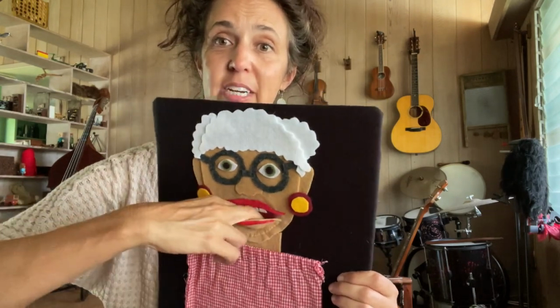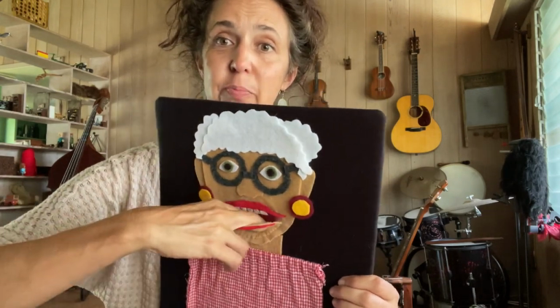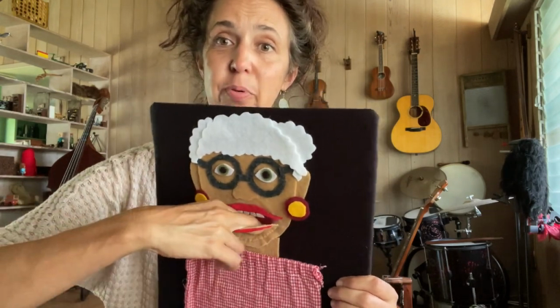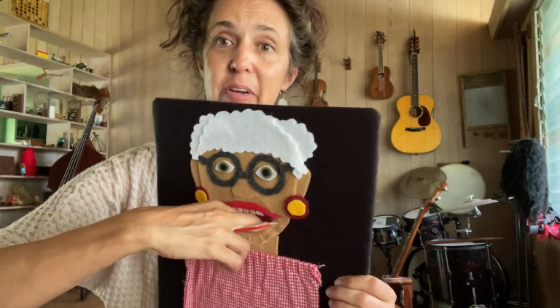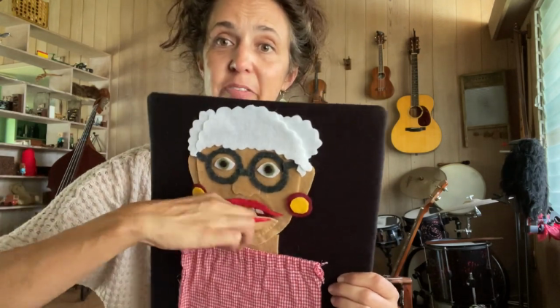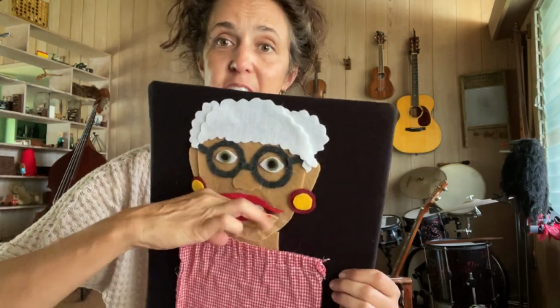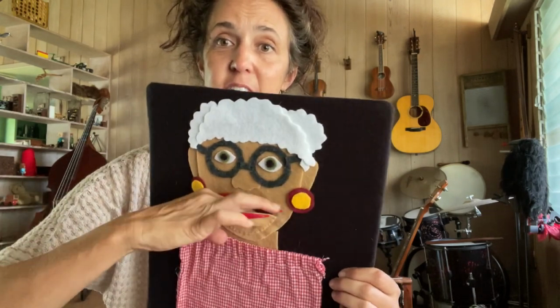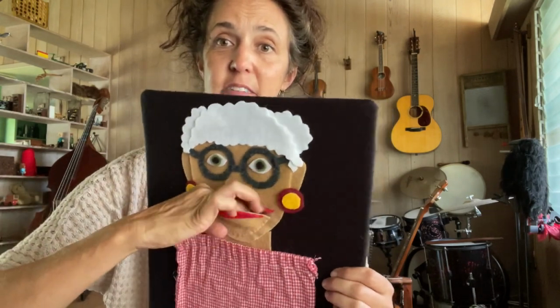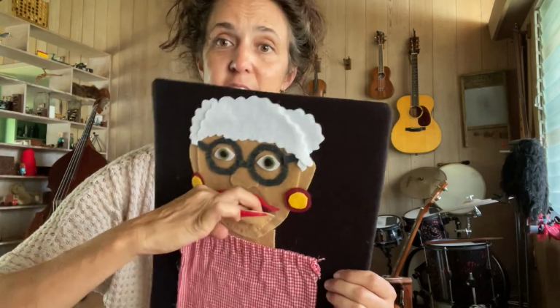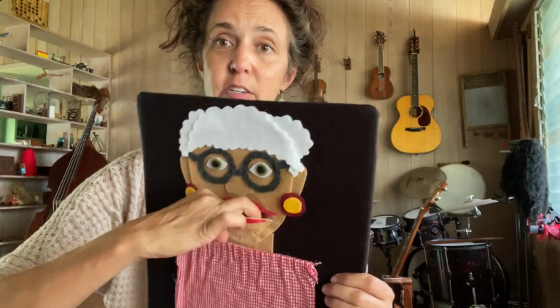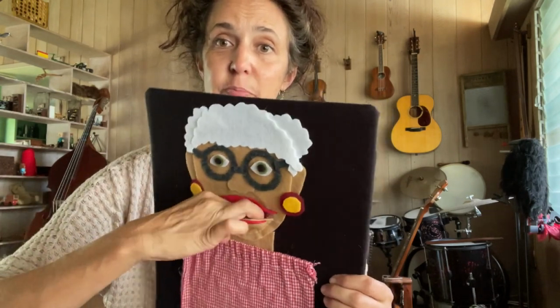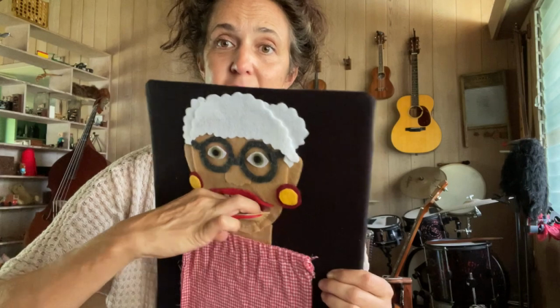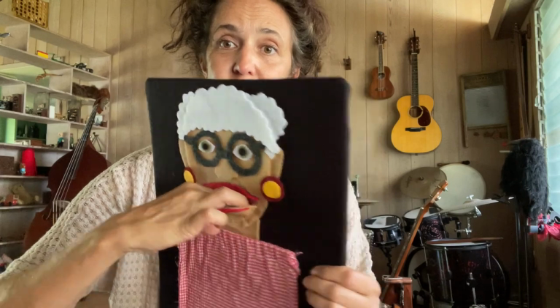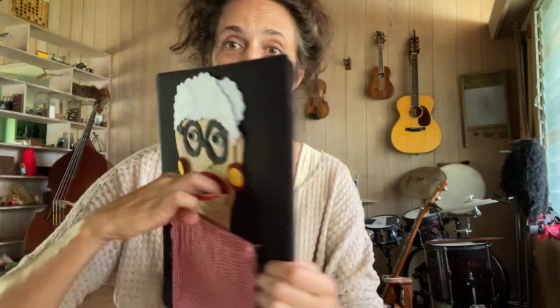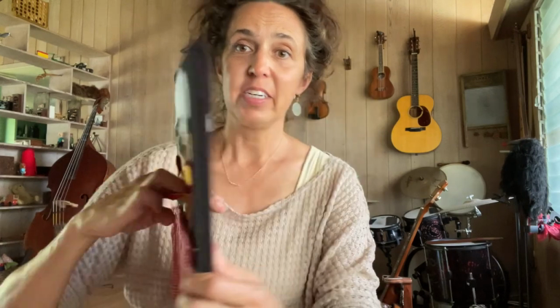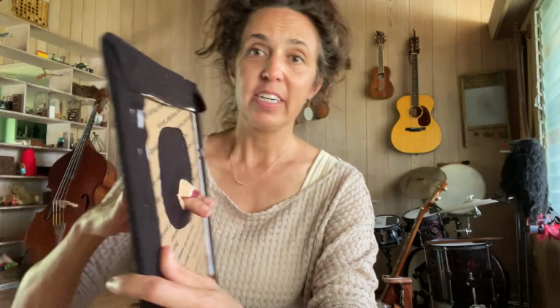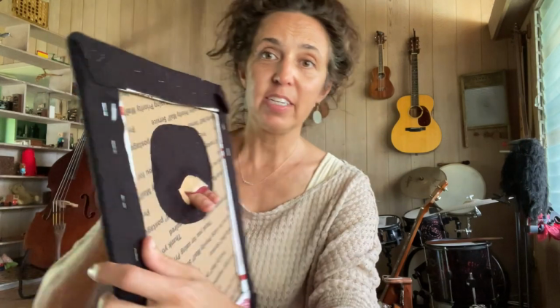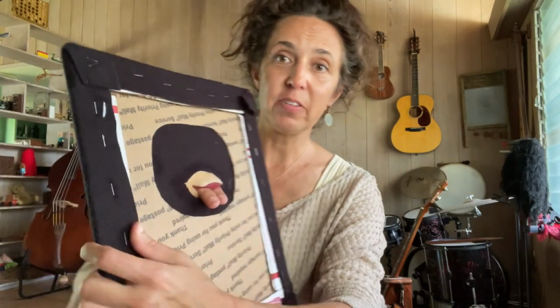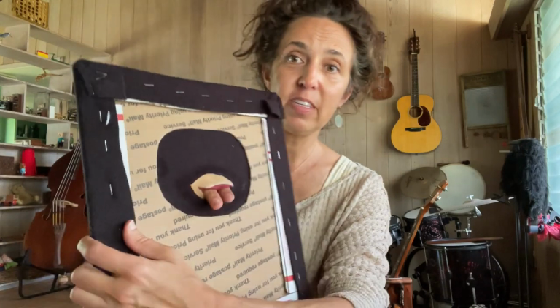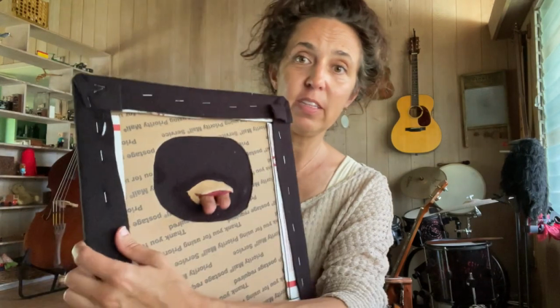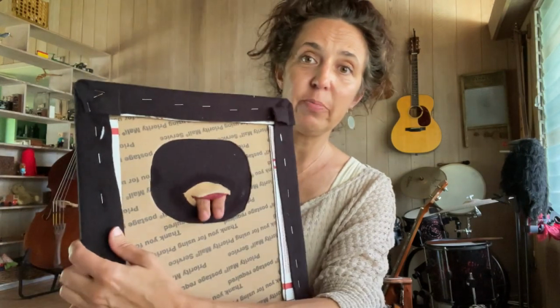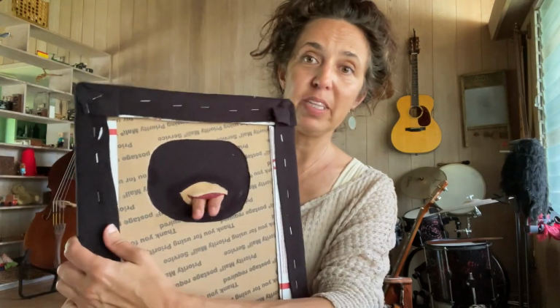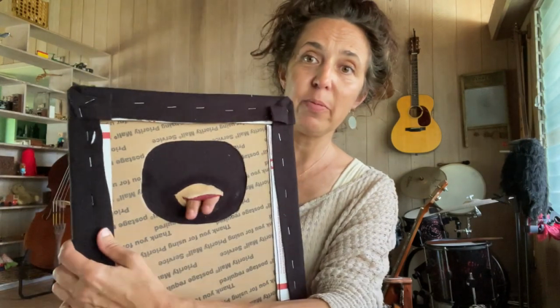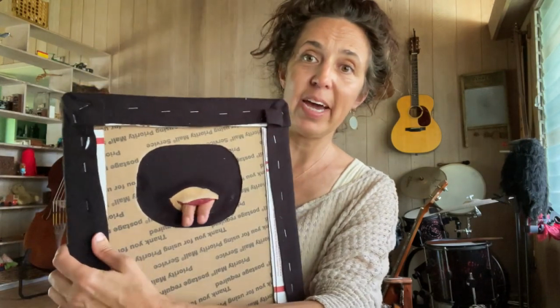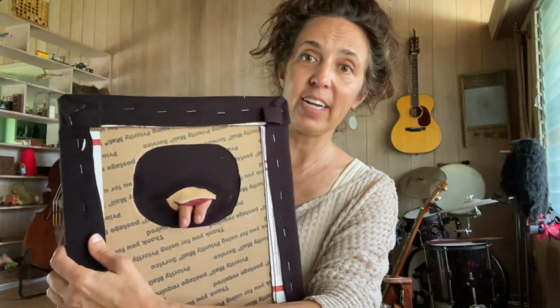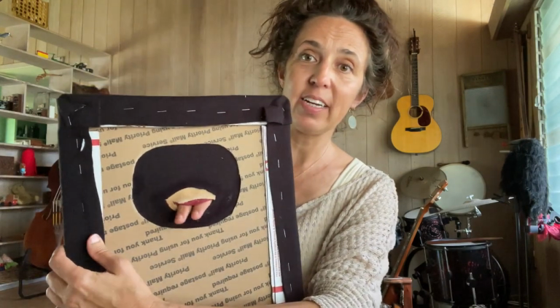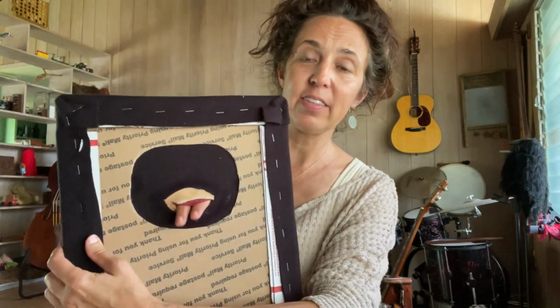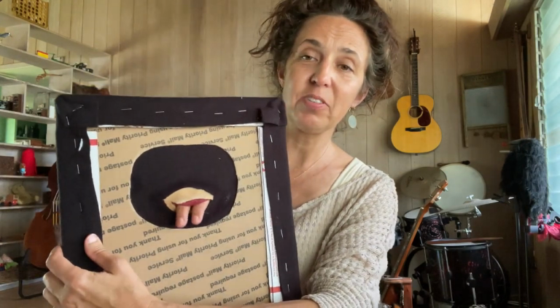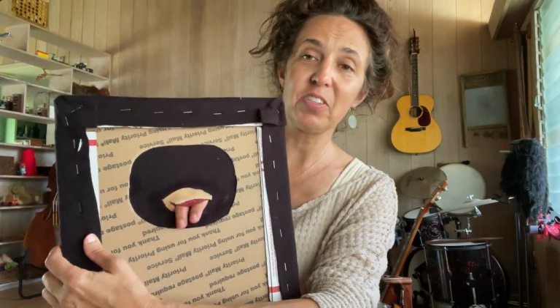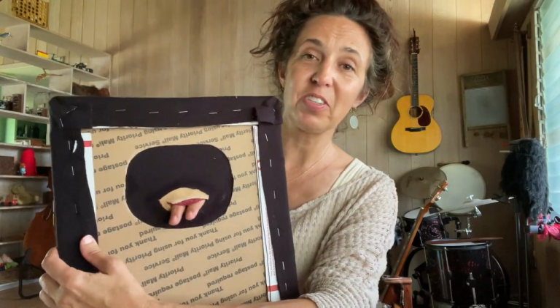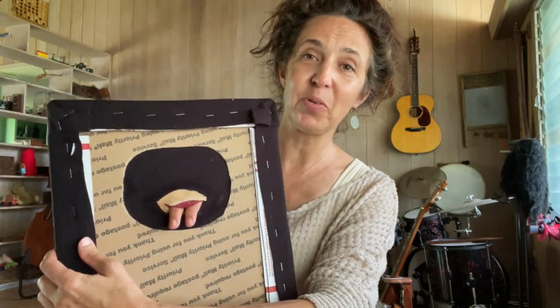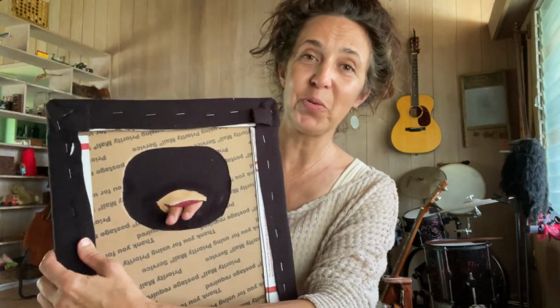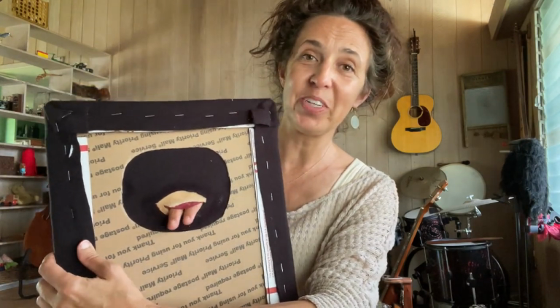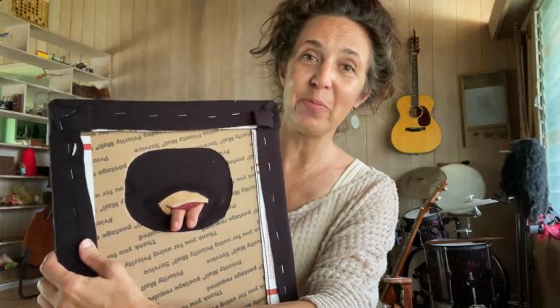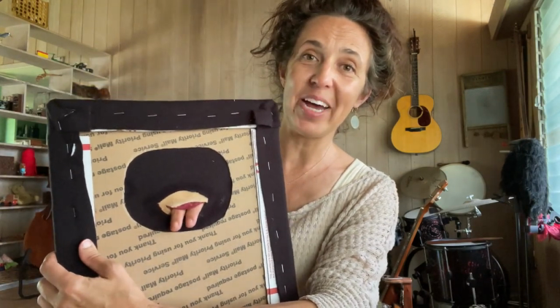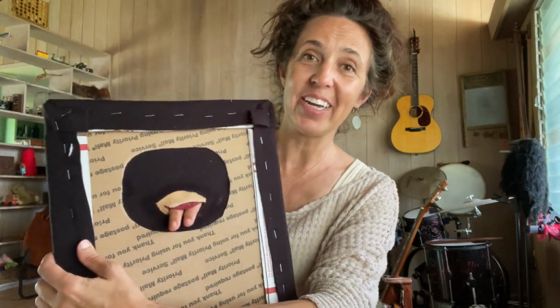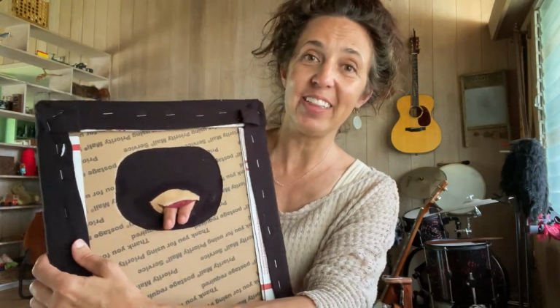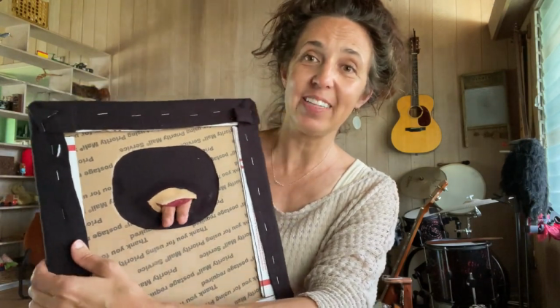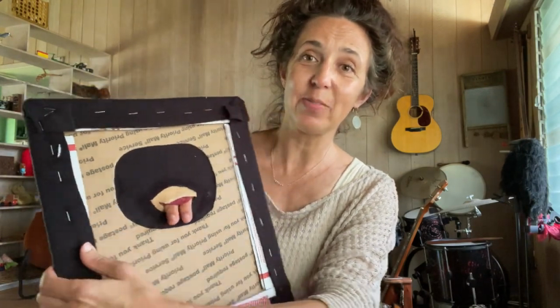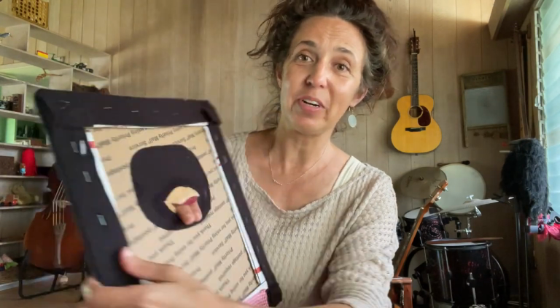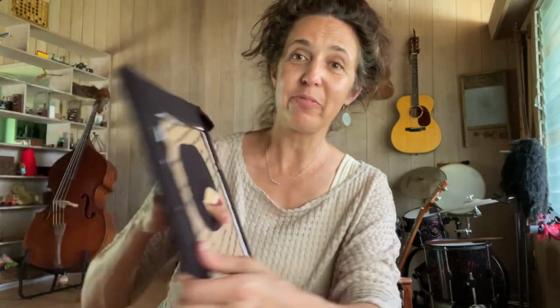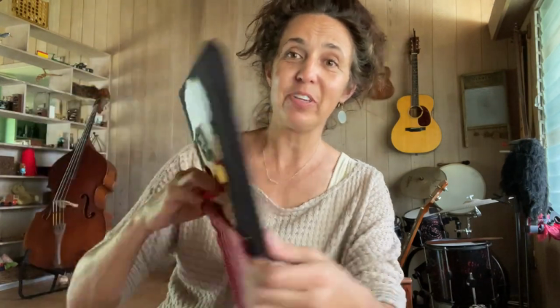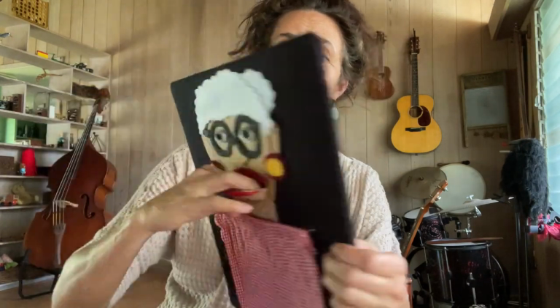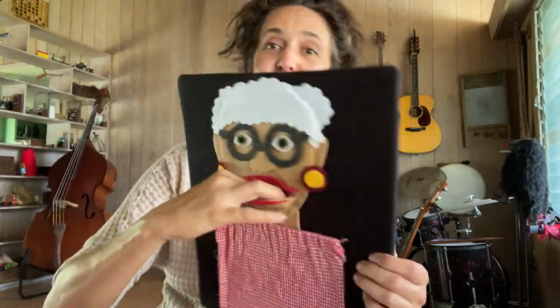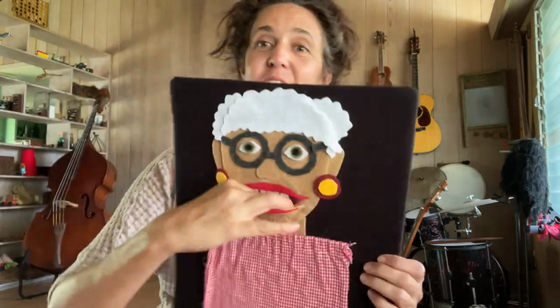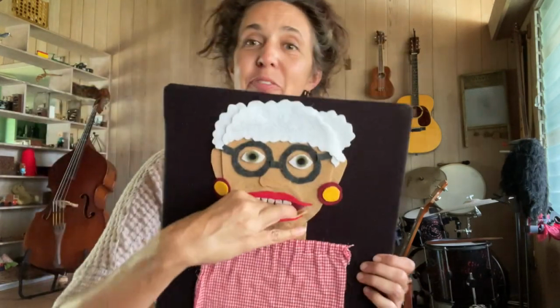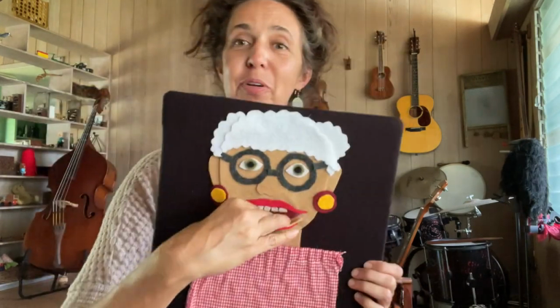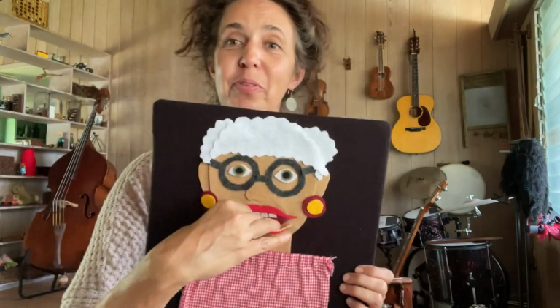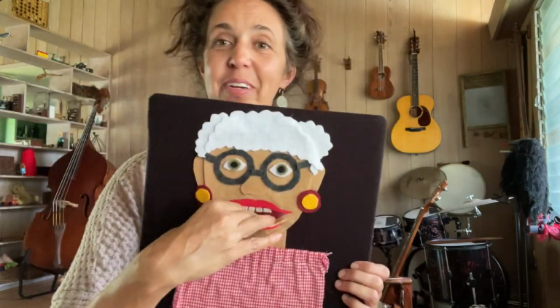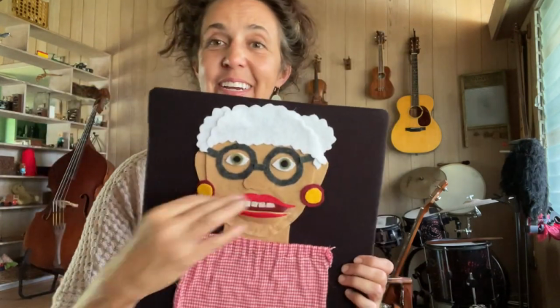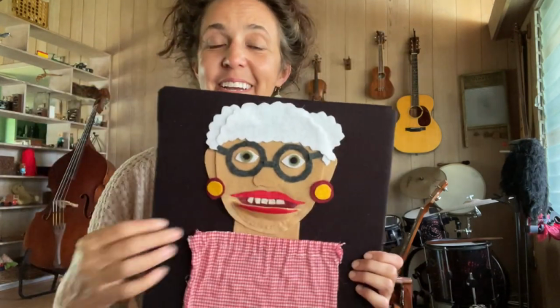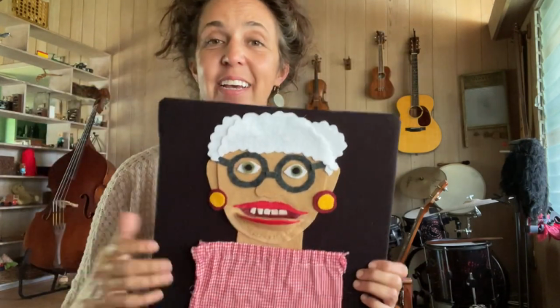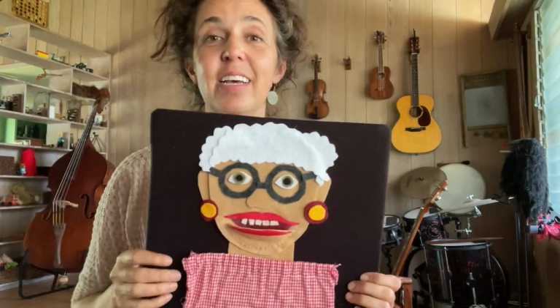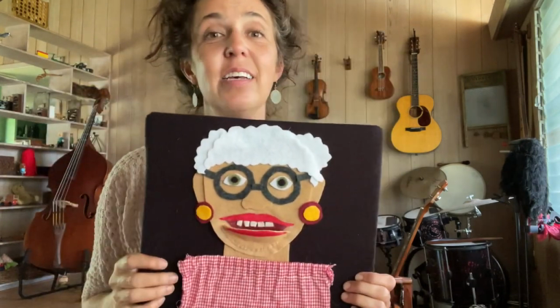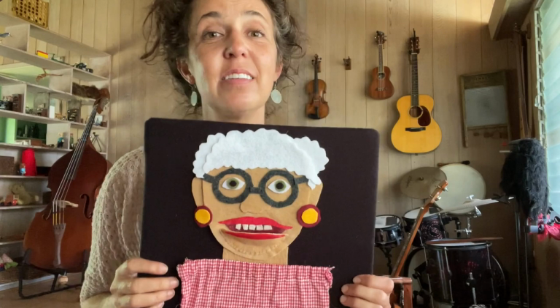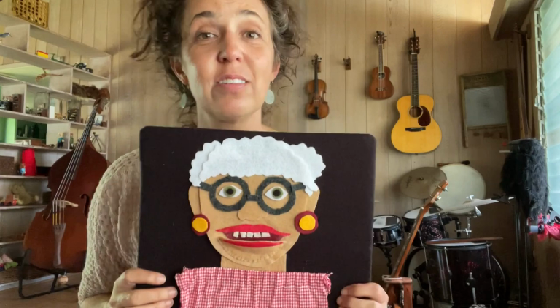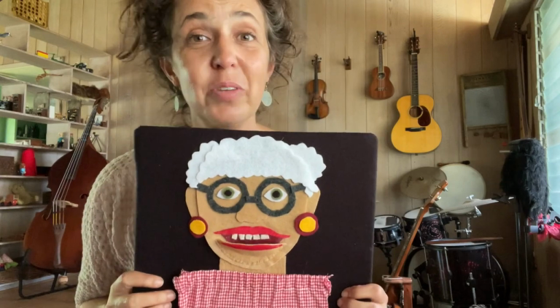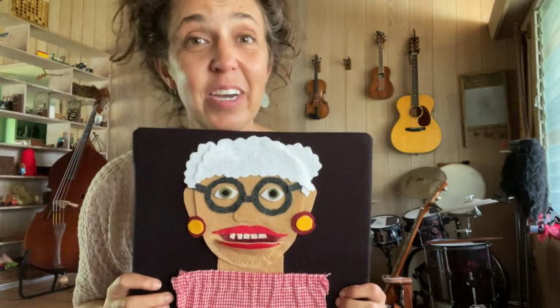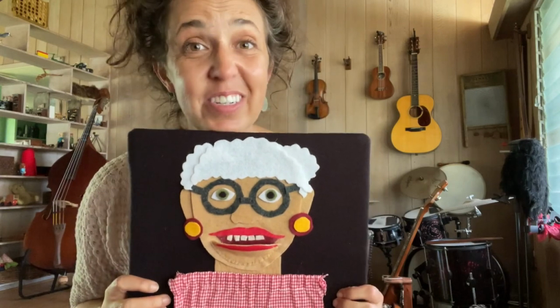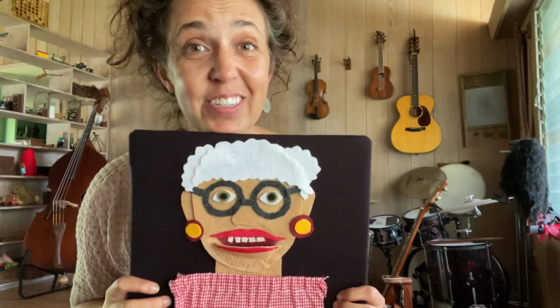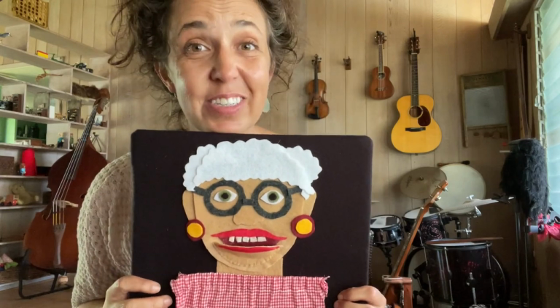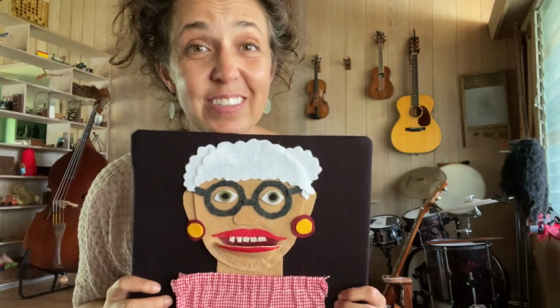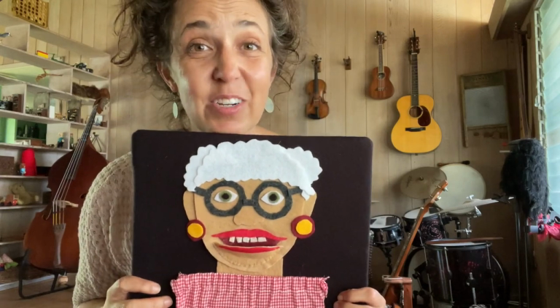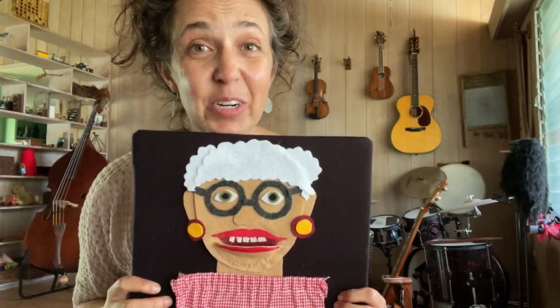I can put my fingers in her mouth and you'll see them in the back. There's just a hole in the back, and that's where I feed the felt through. So now you know the secret.